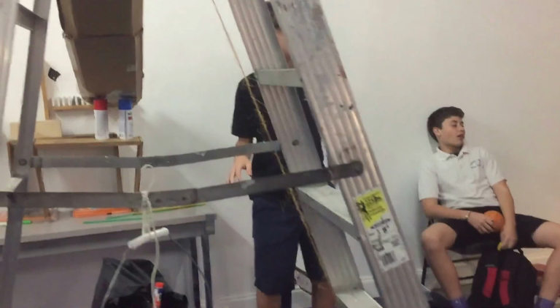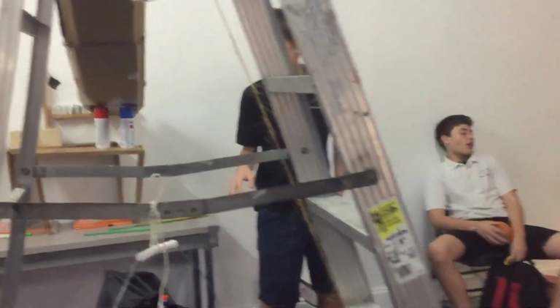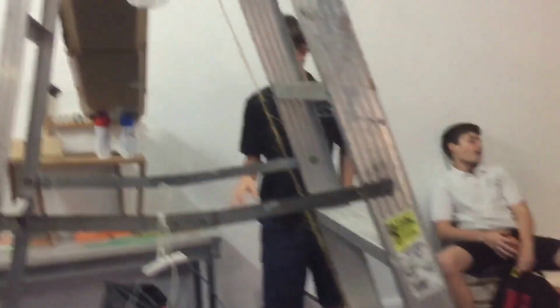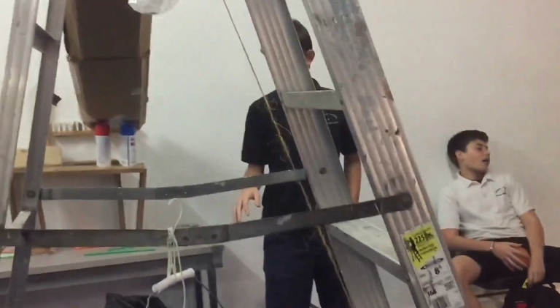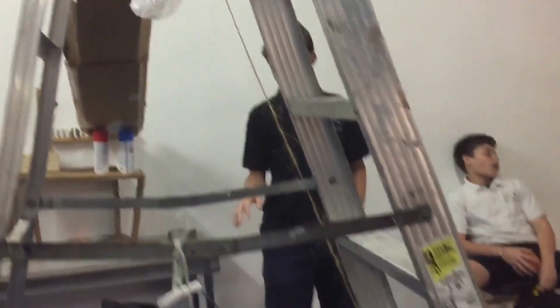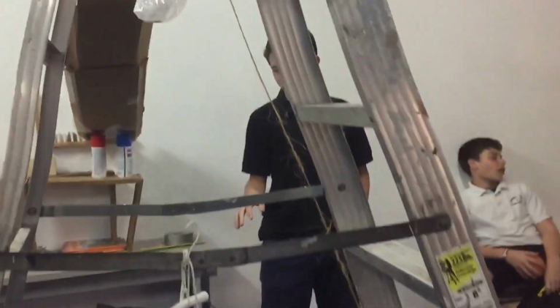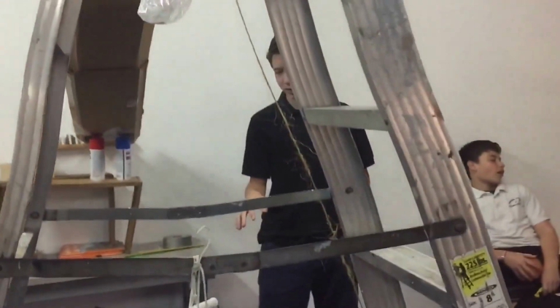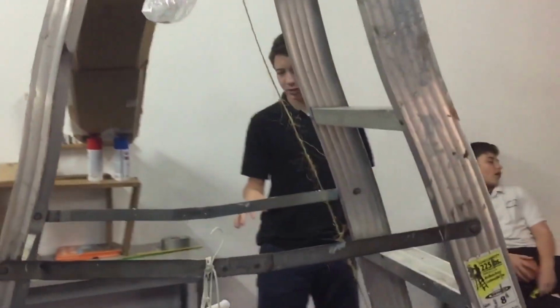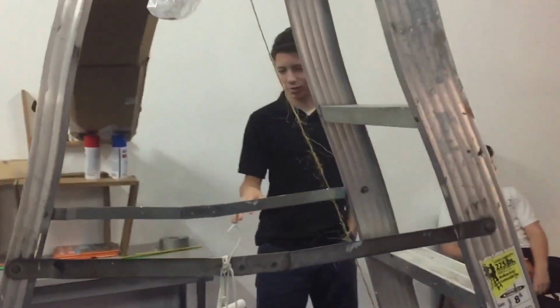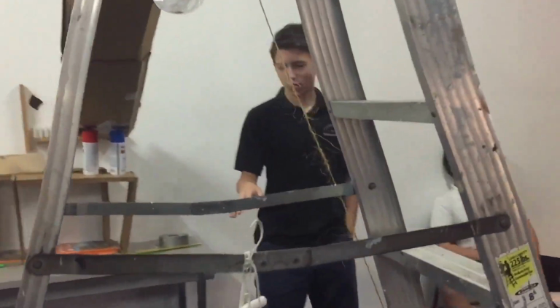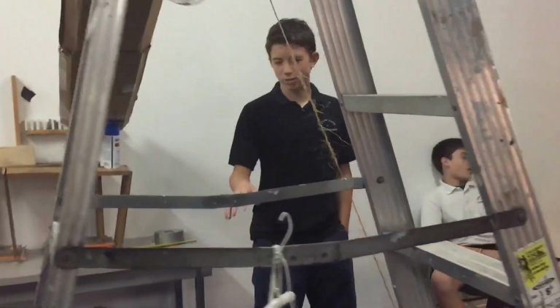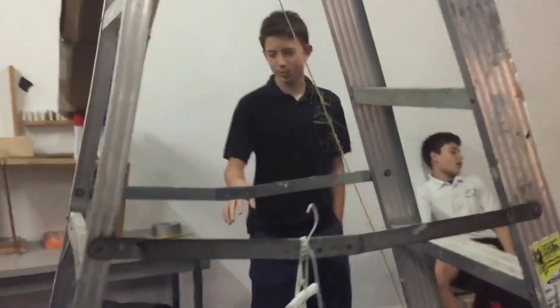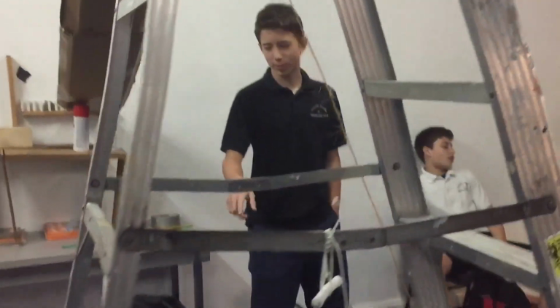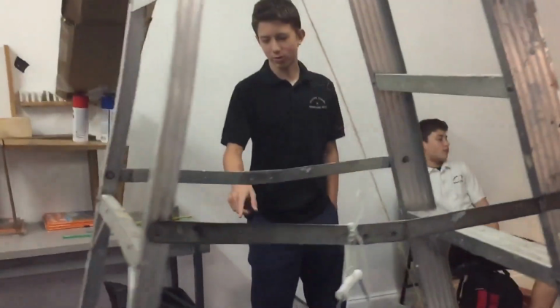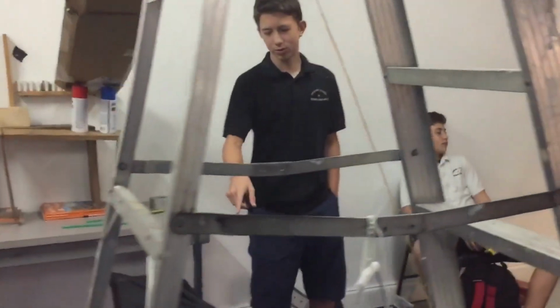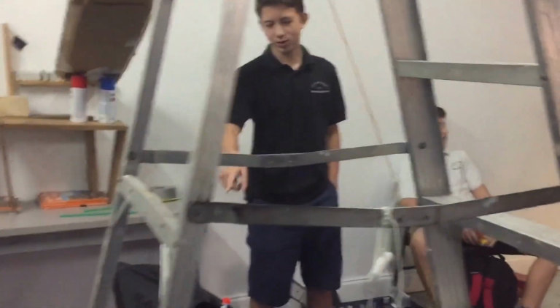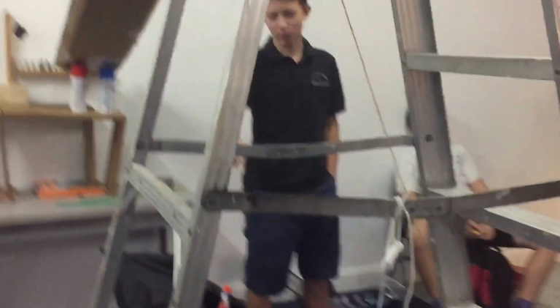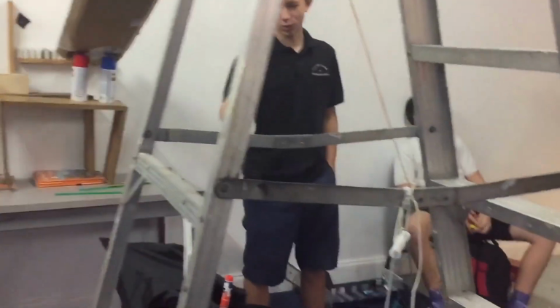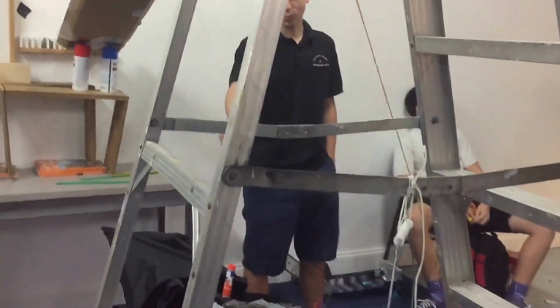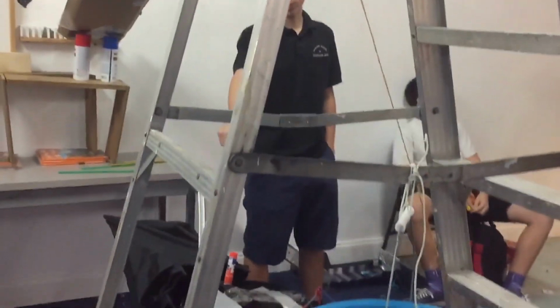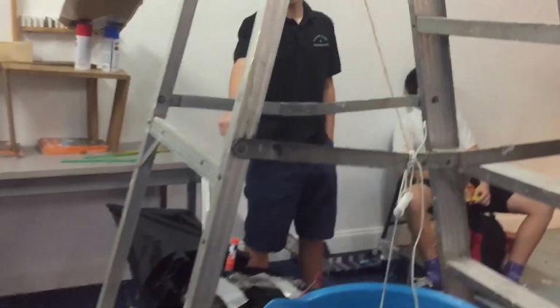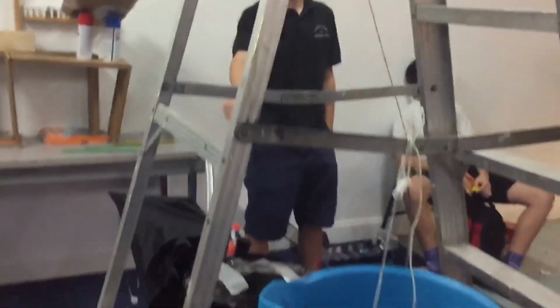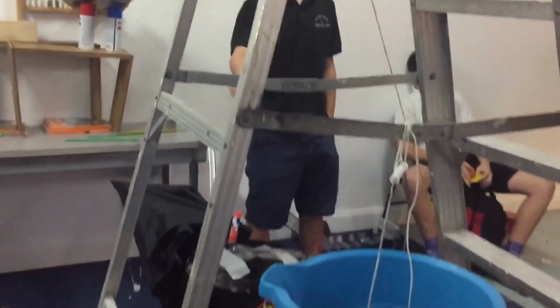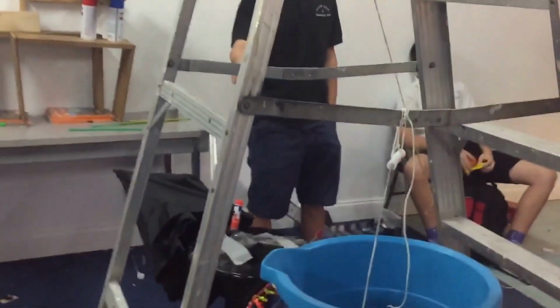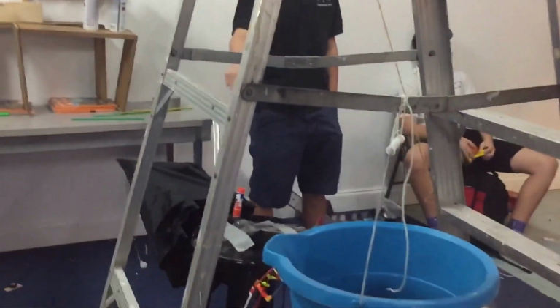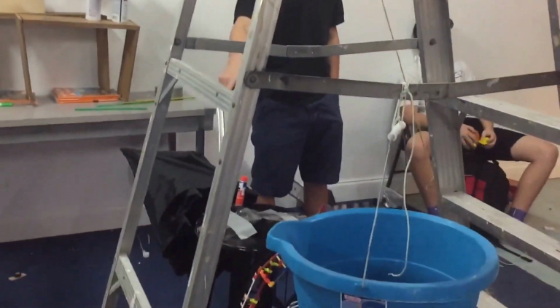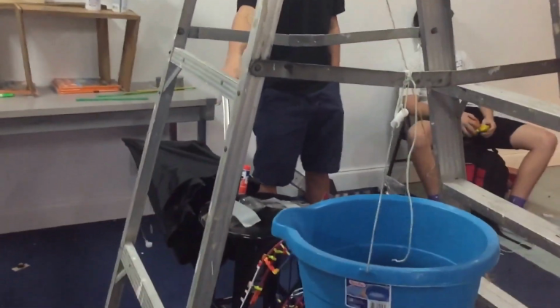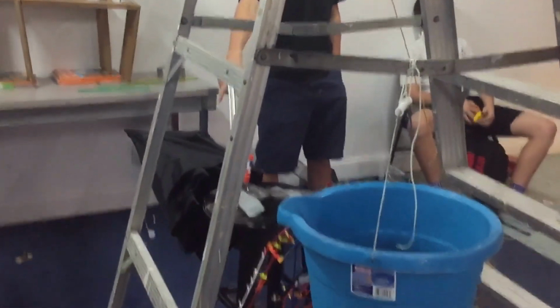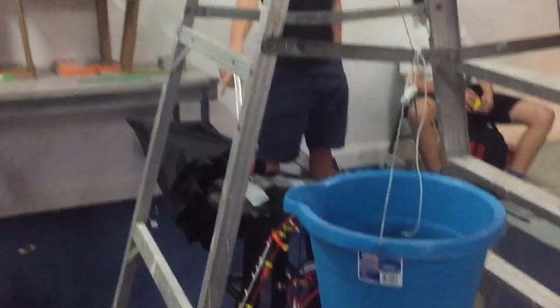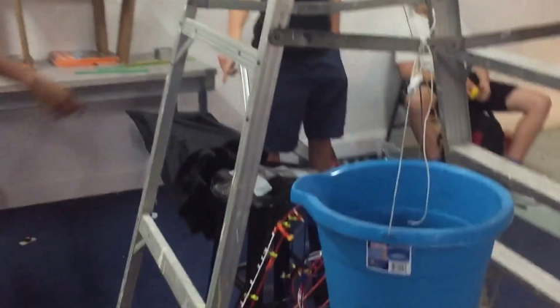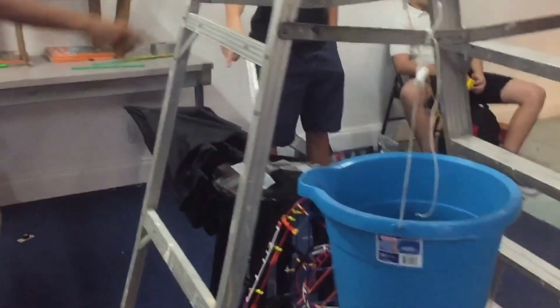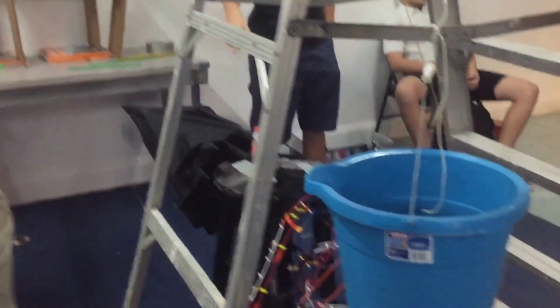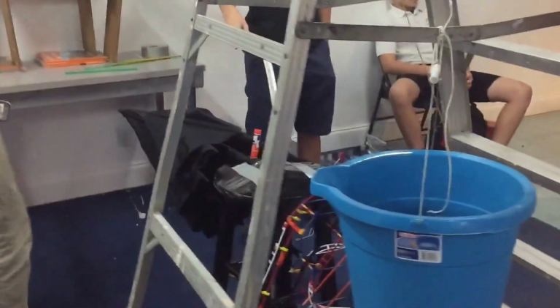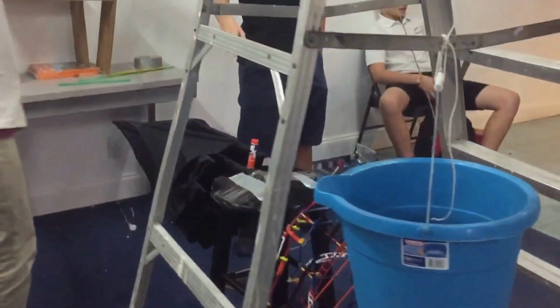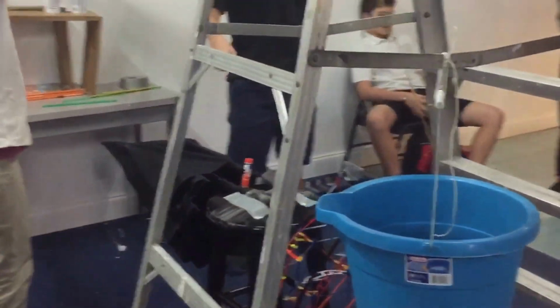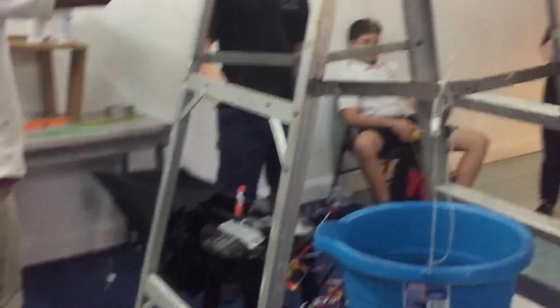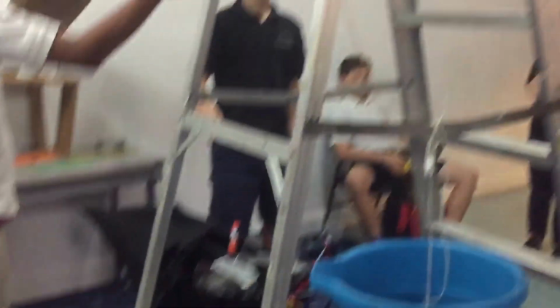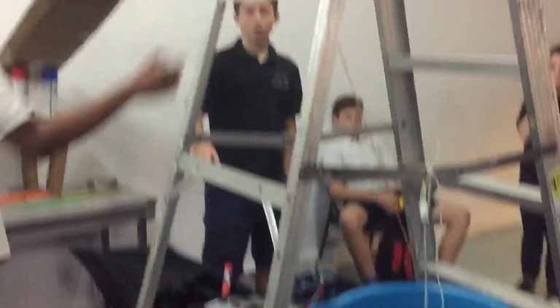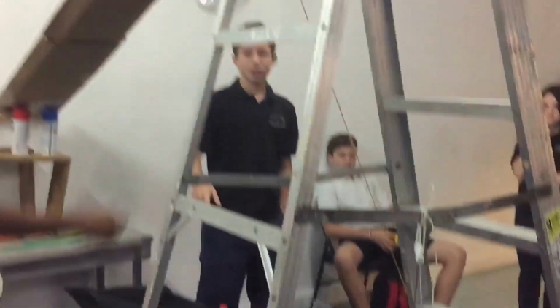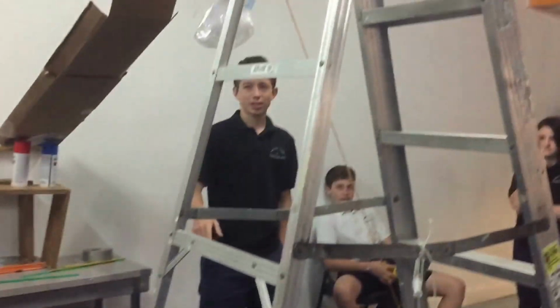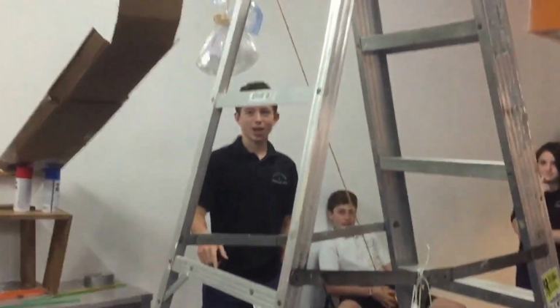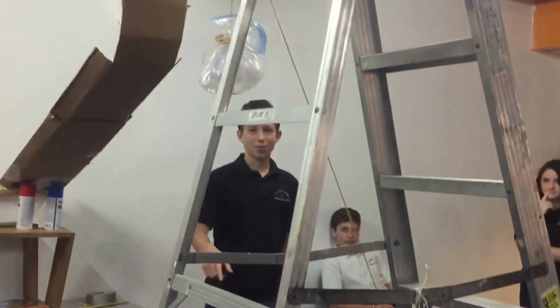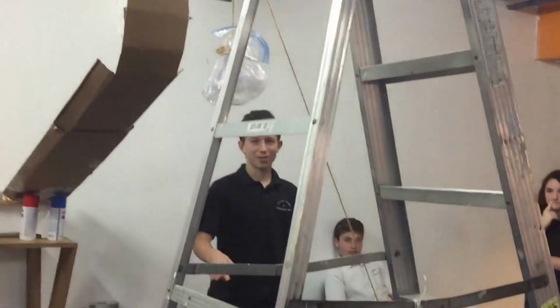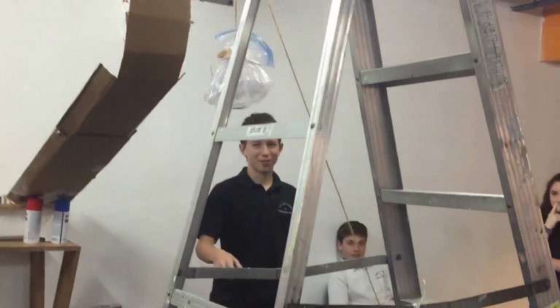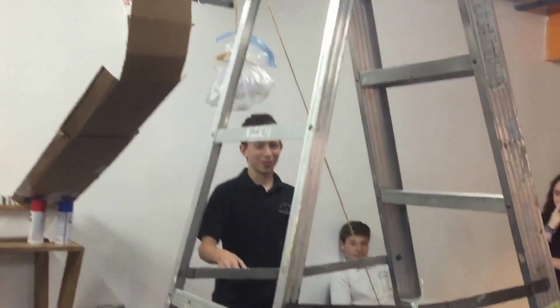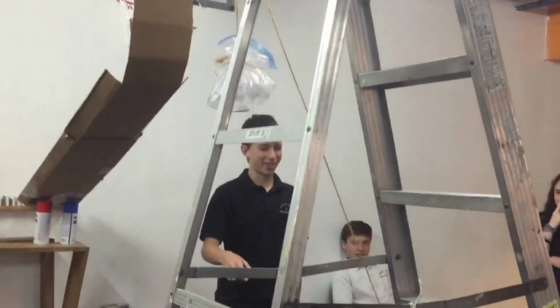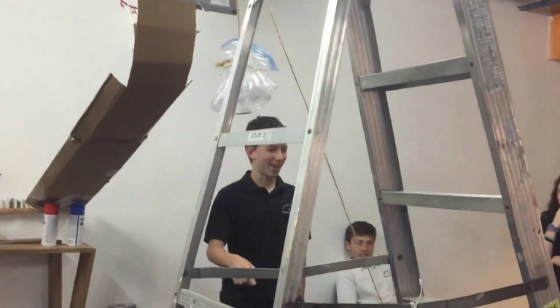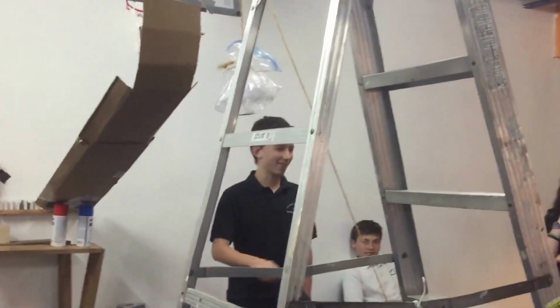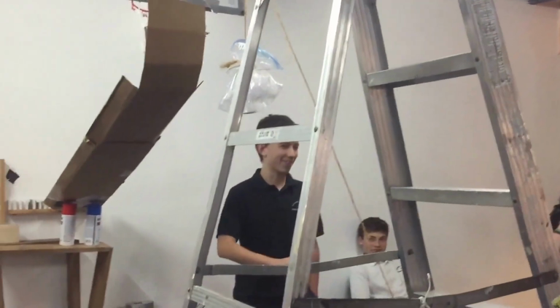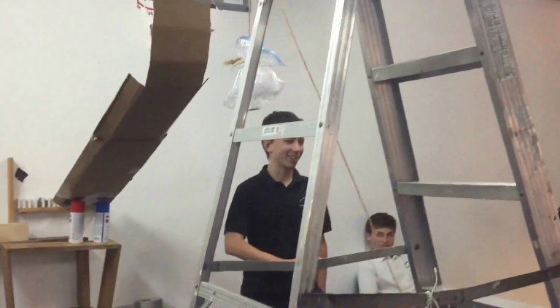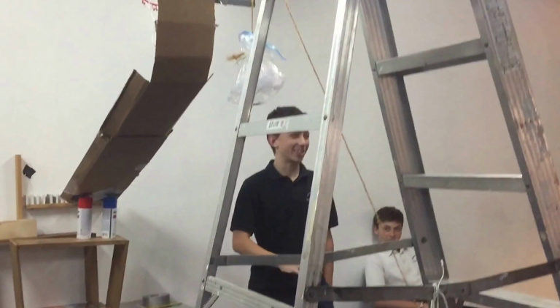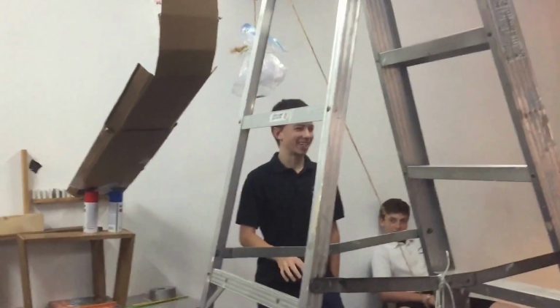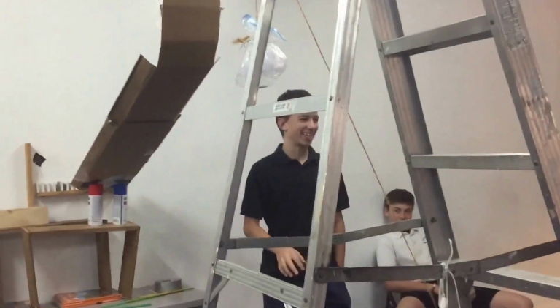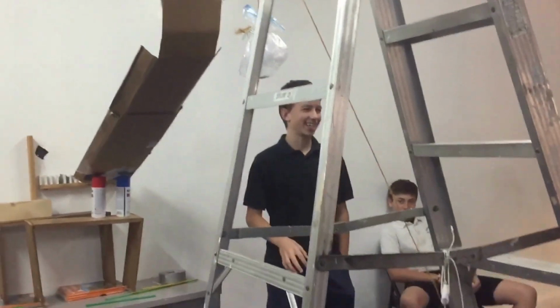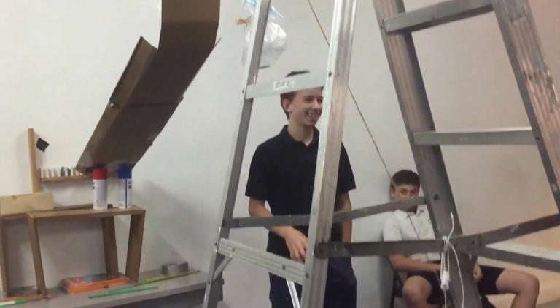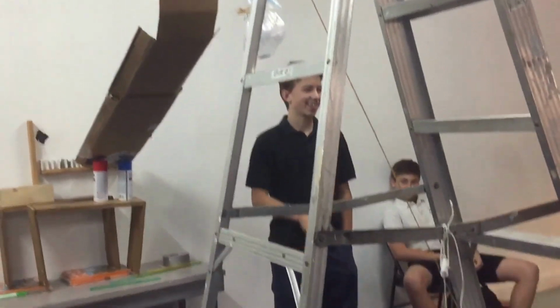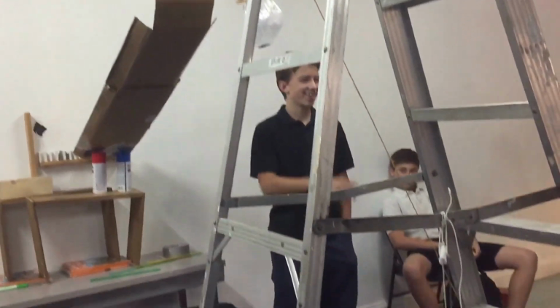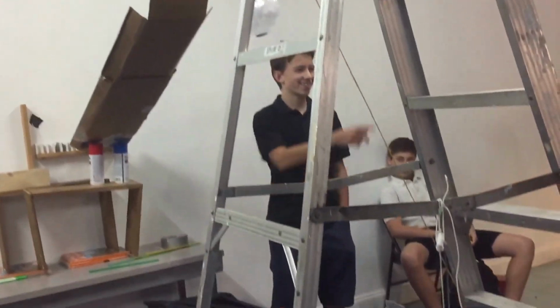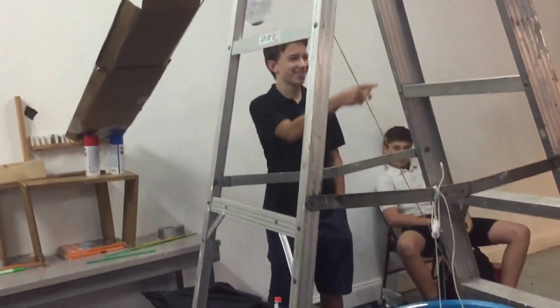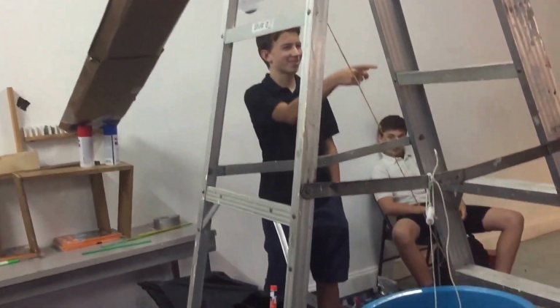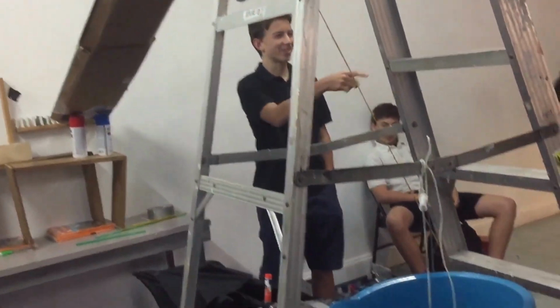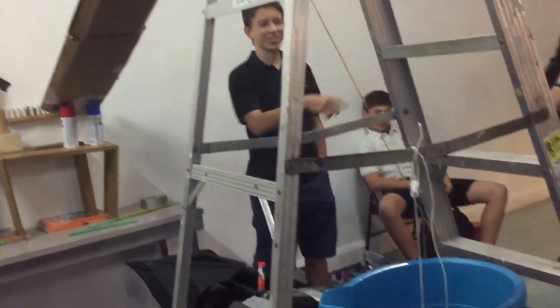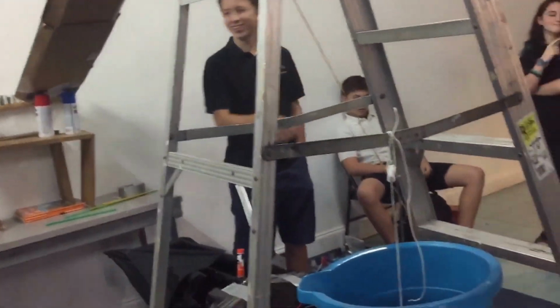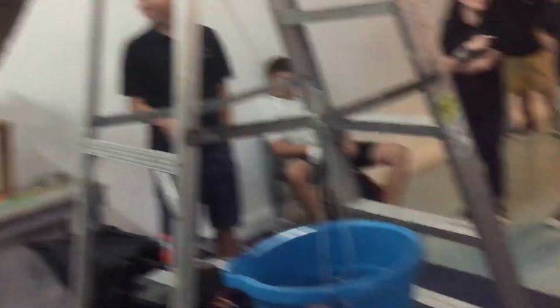The ultimate goal is to open this umbrella with this dead fish bag, without touching it. Hey, what's up Gardner?